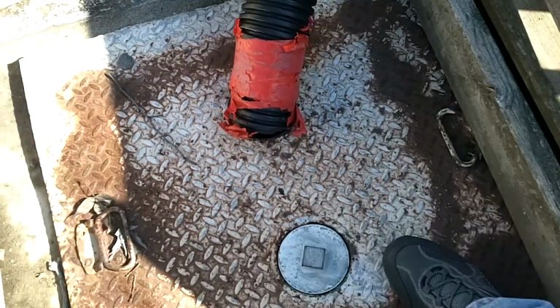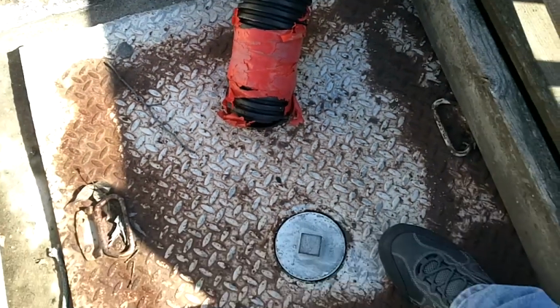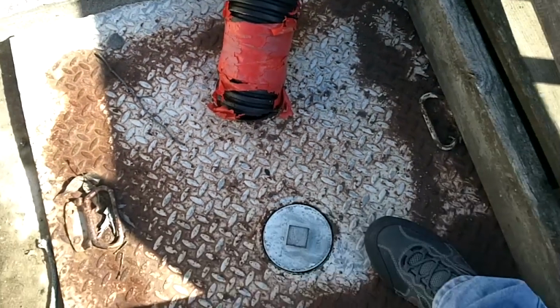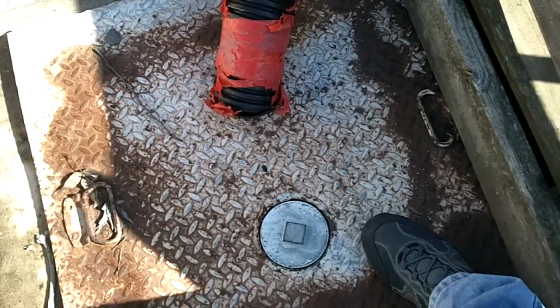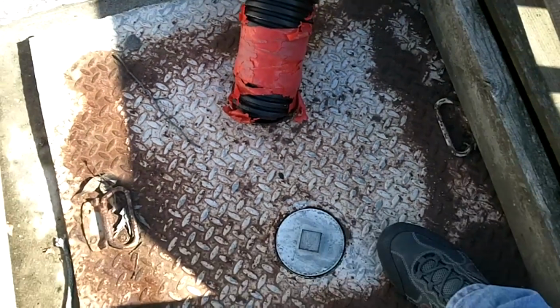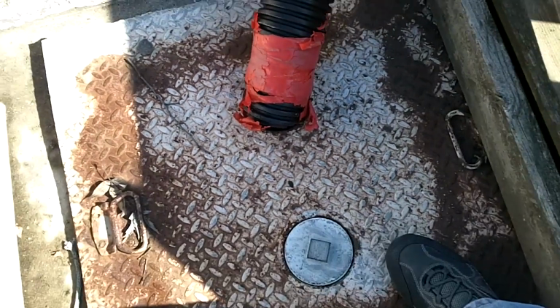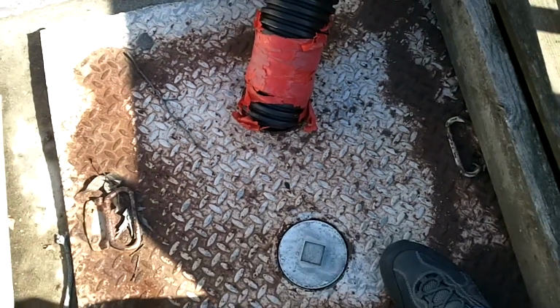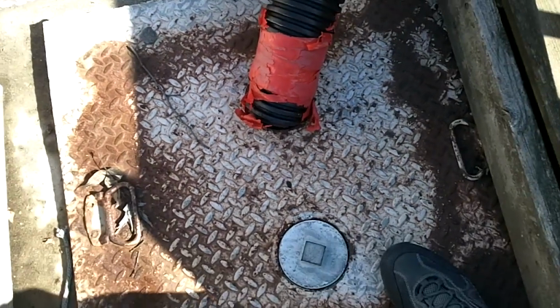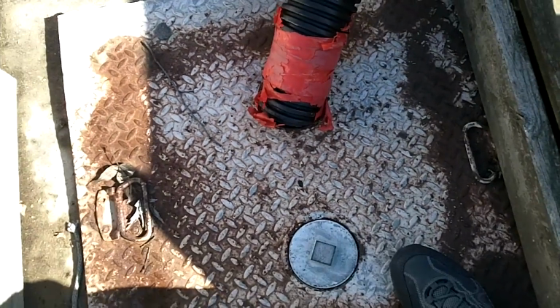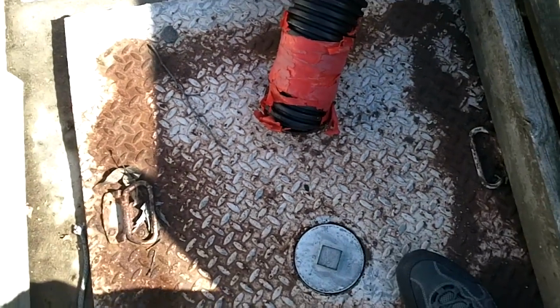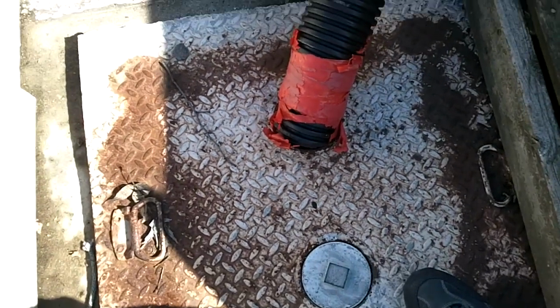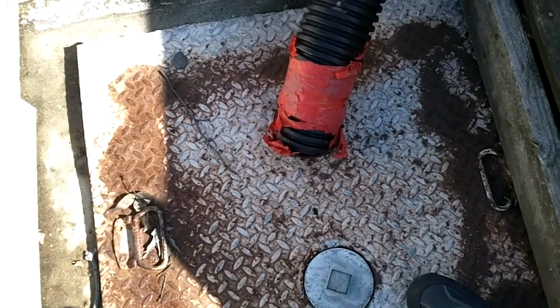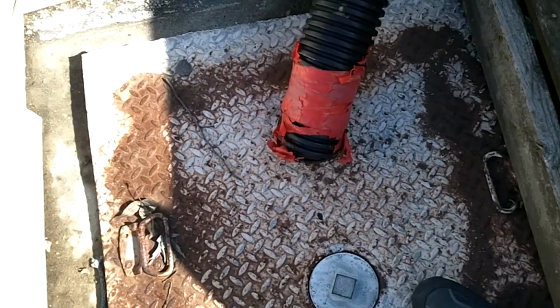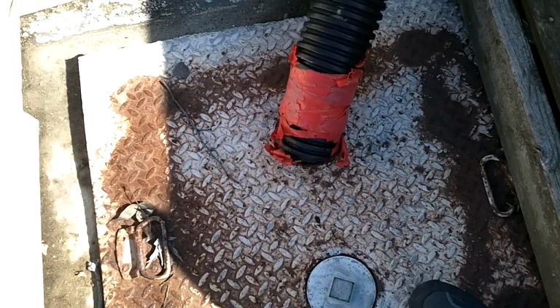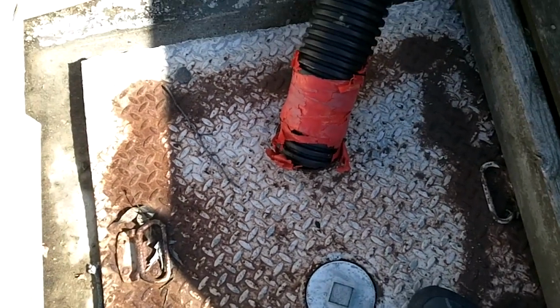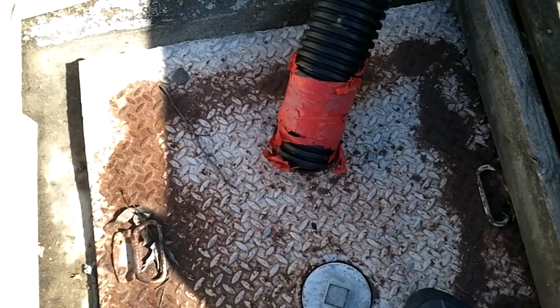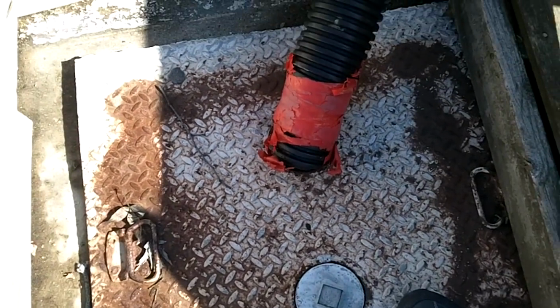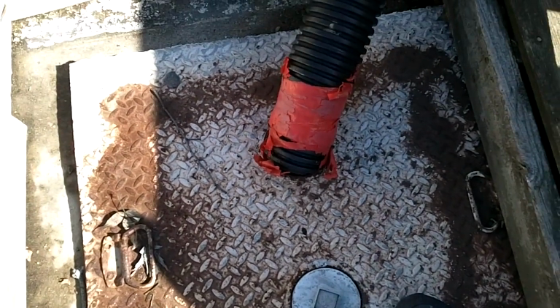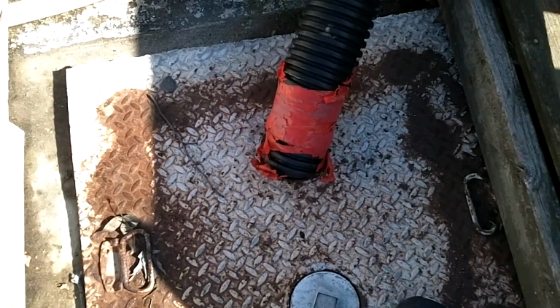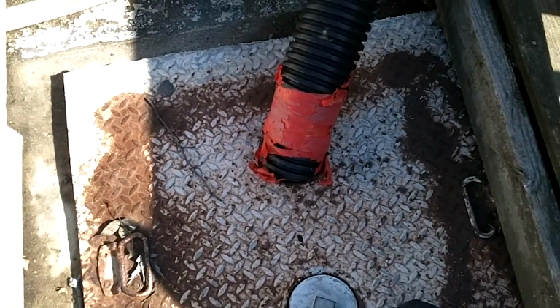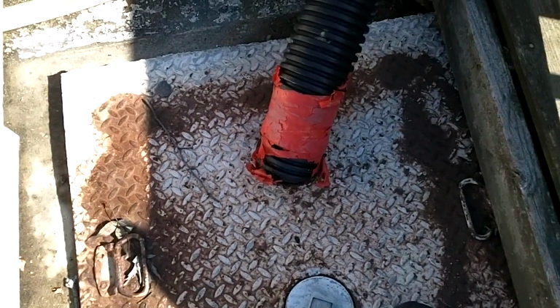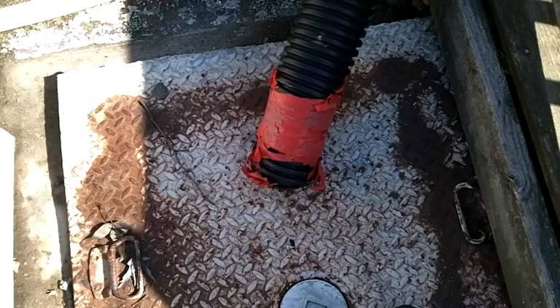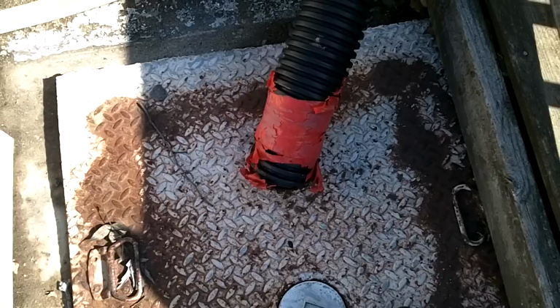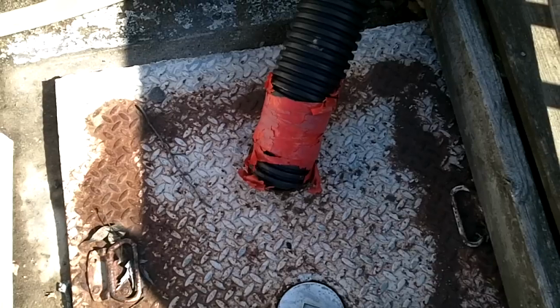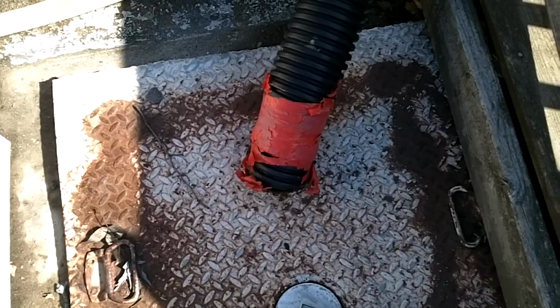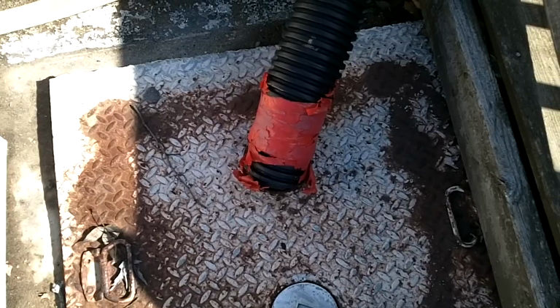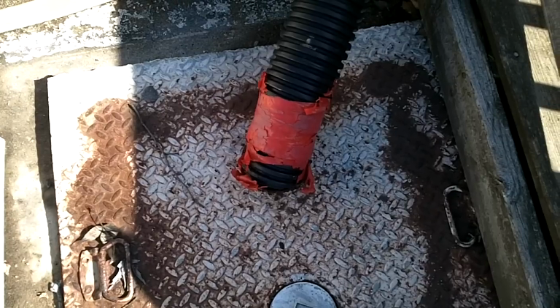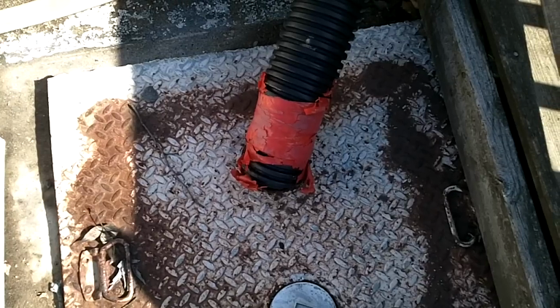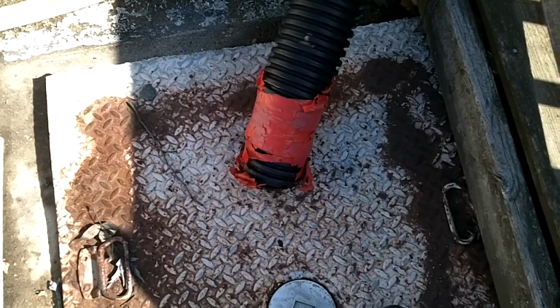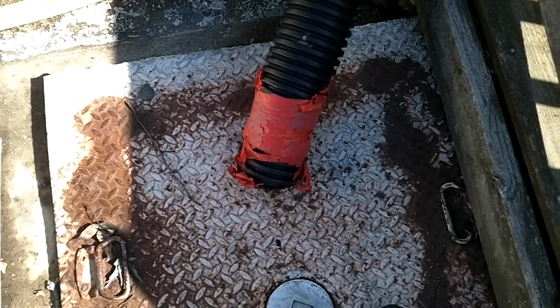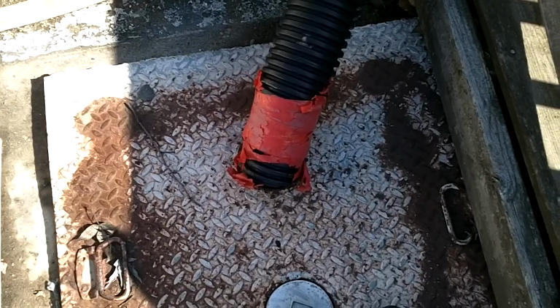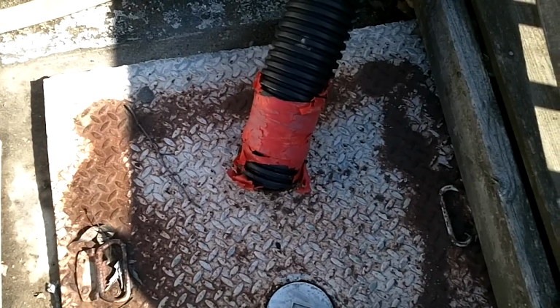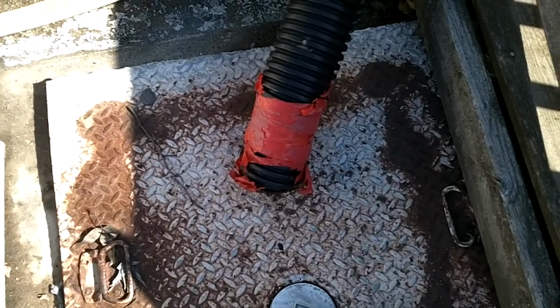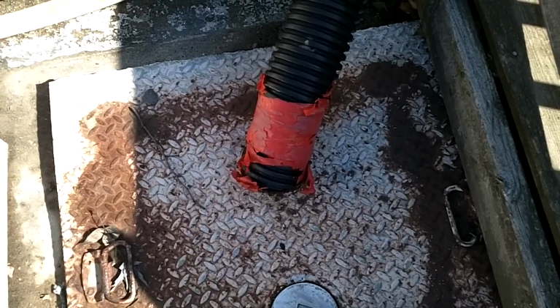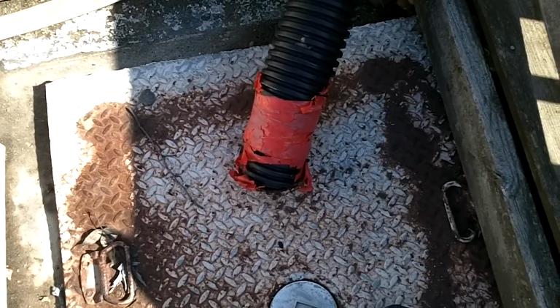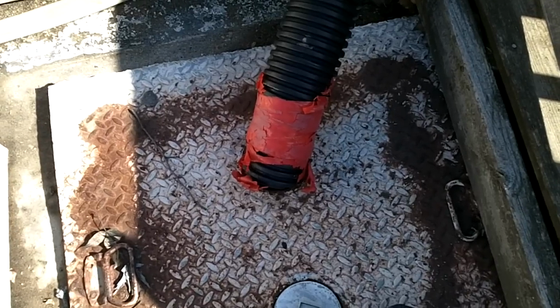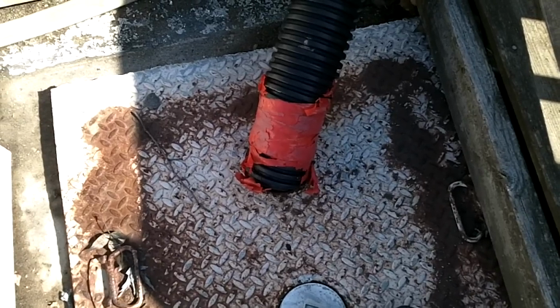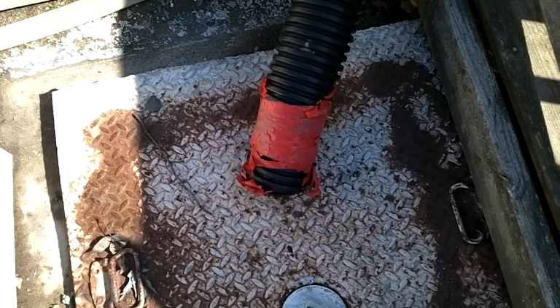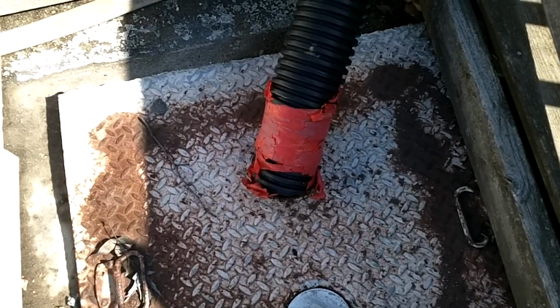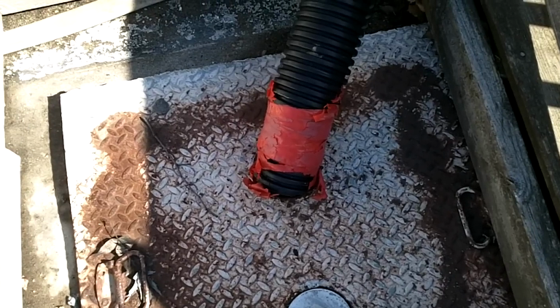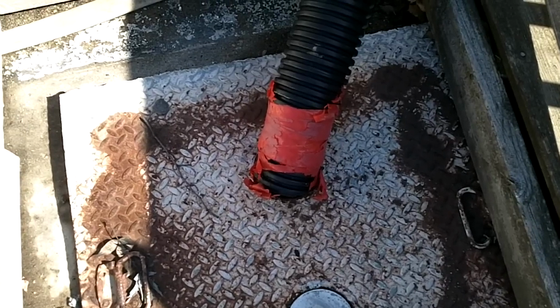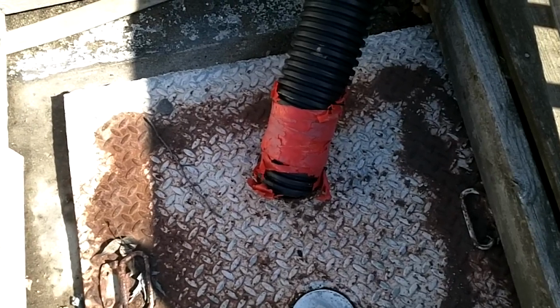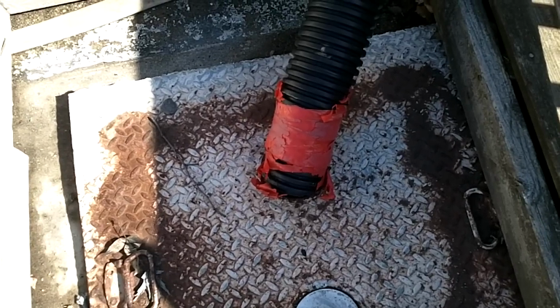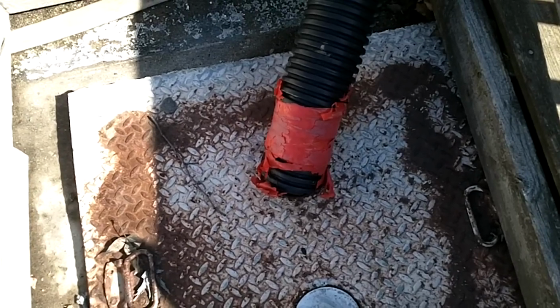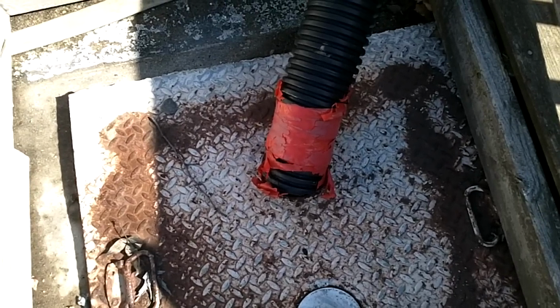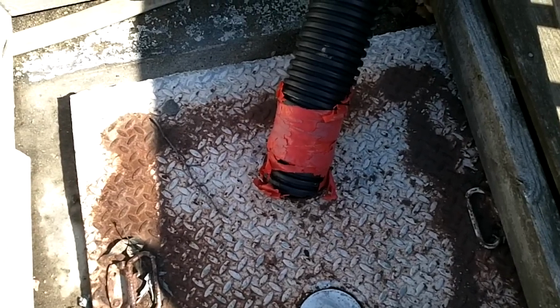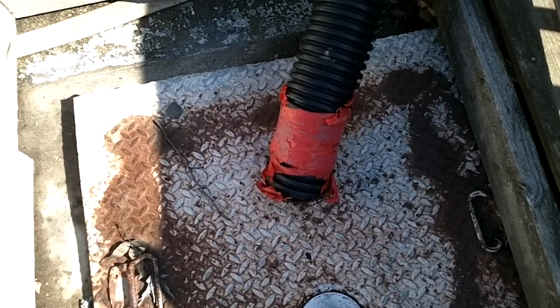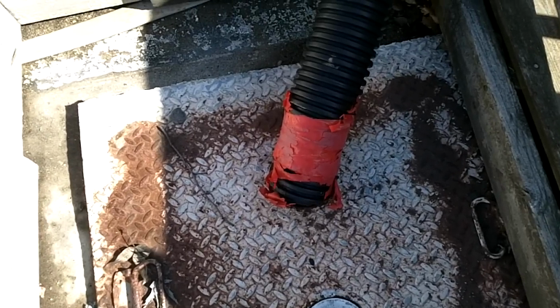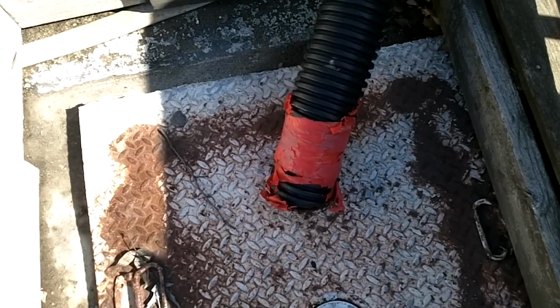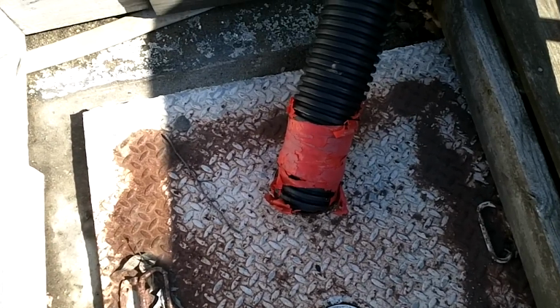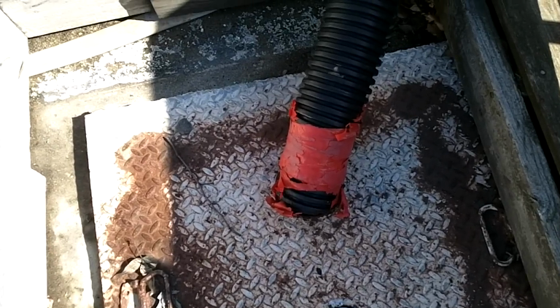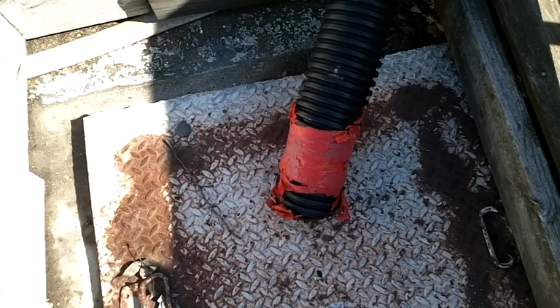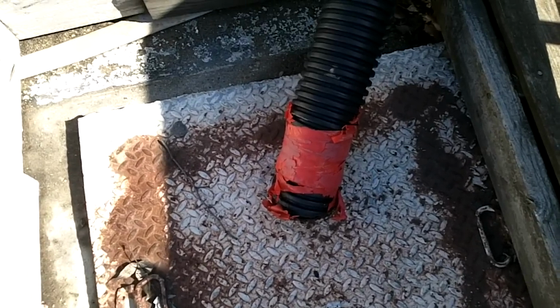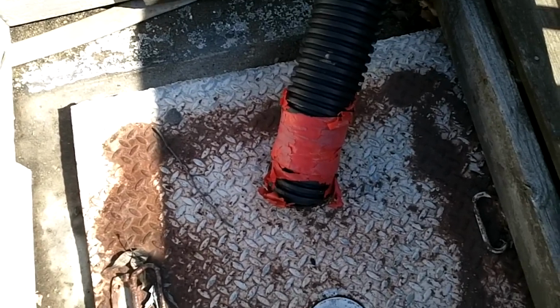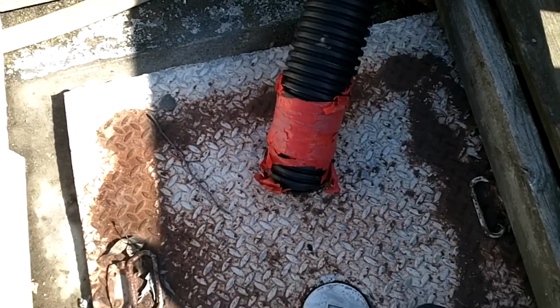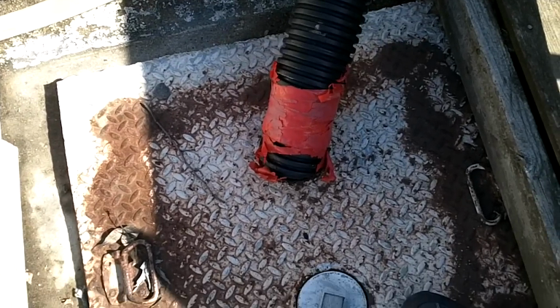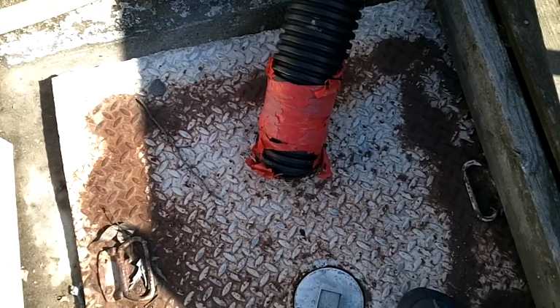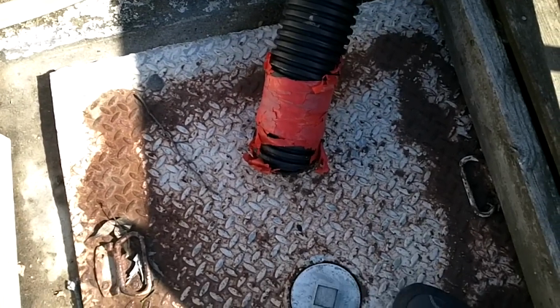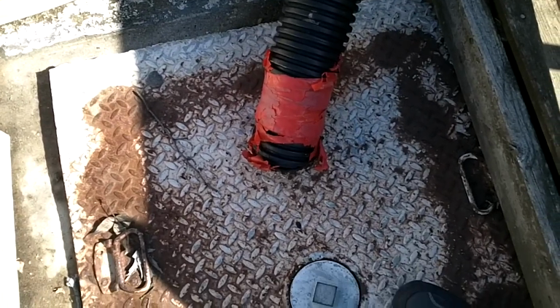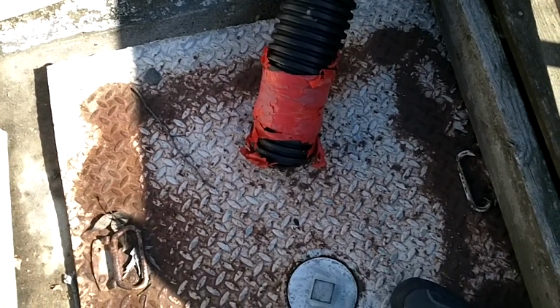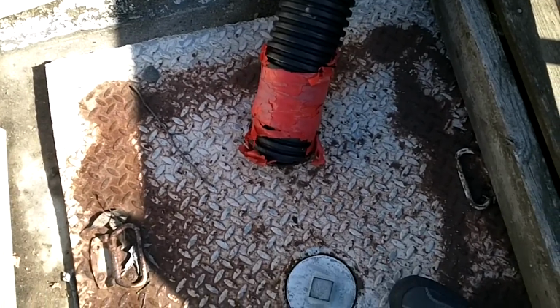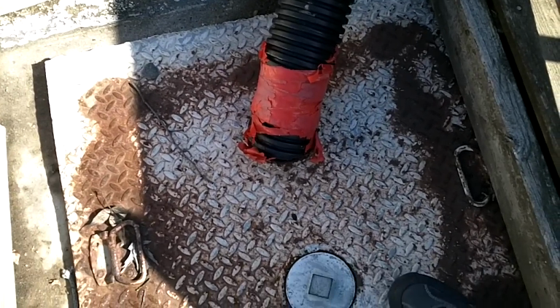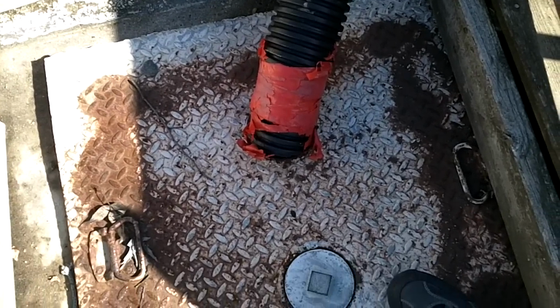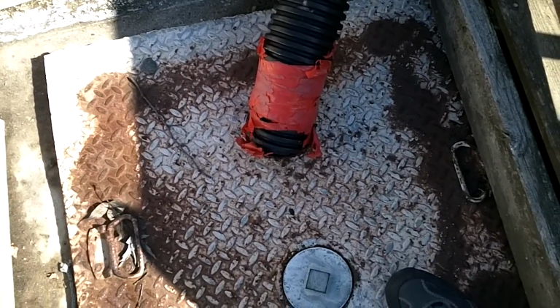And now here in a second, I will show you how the water gets from there and is distributed throughout the house.